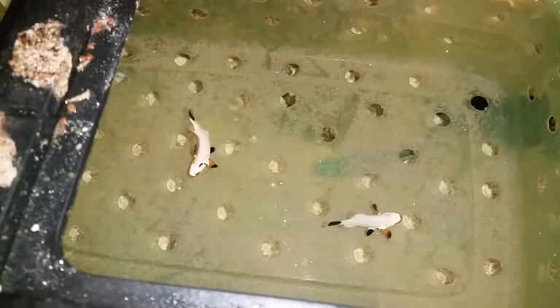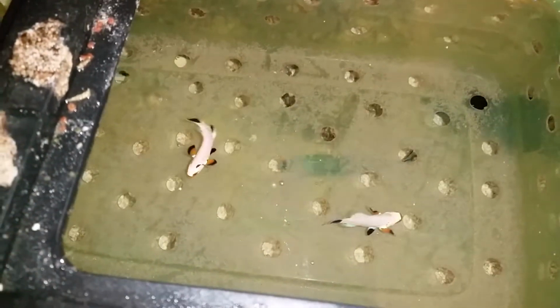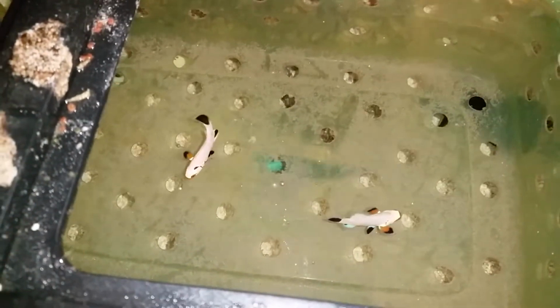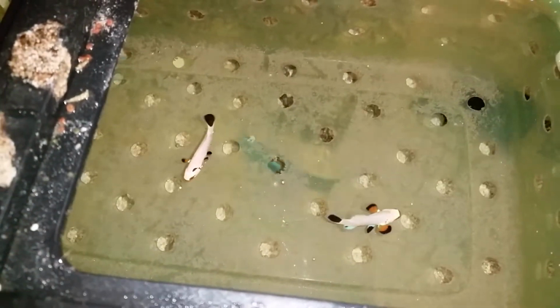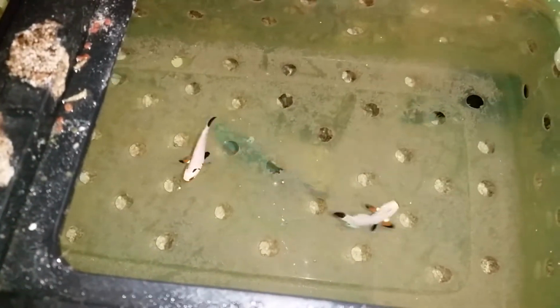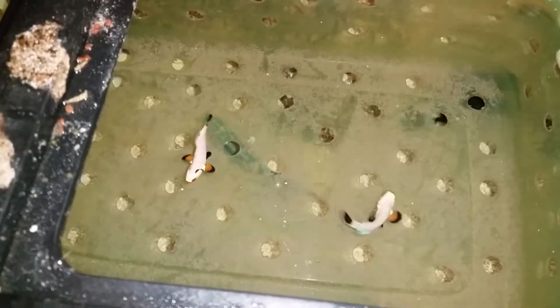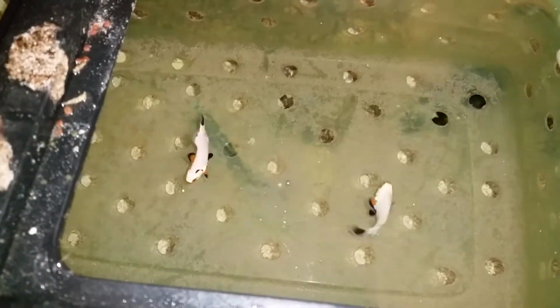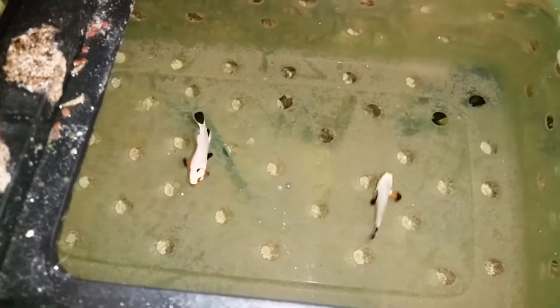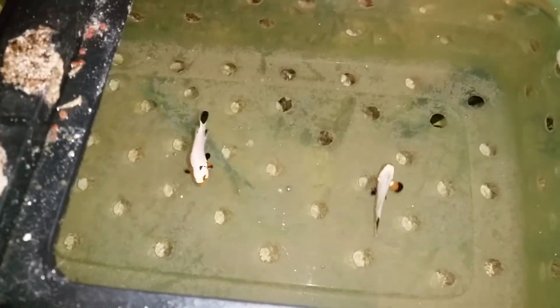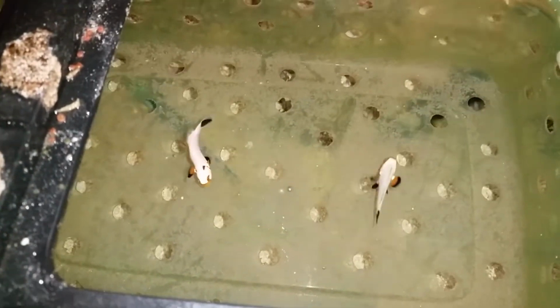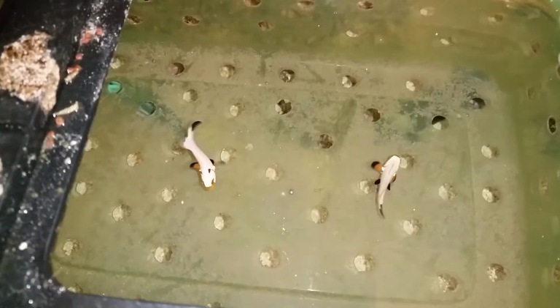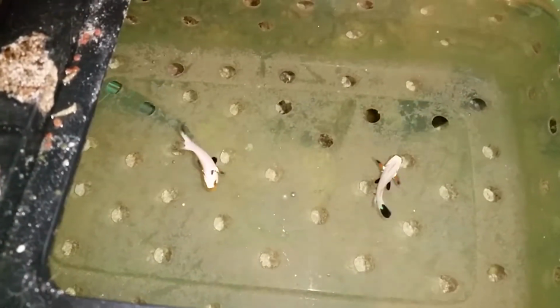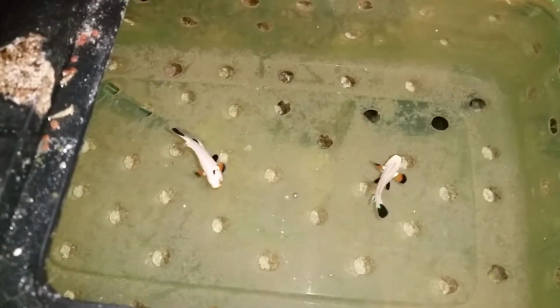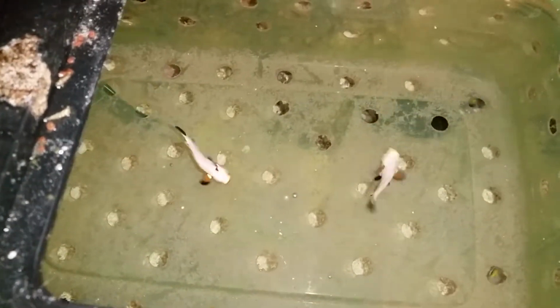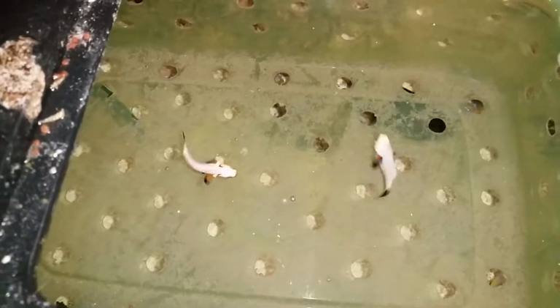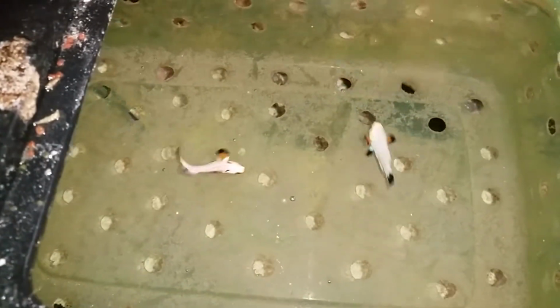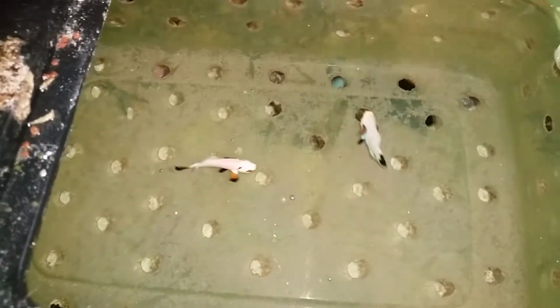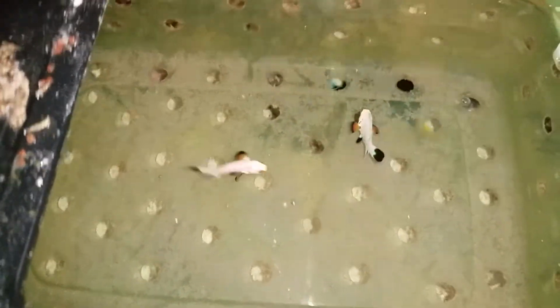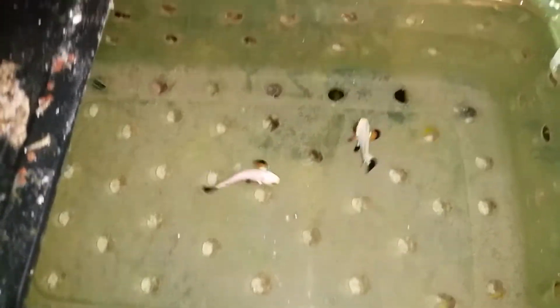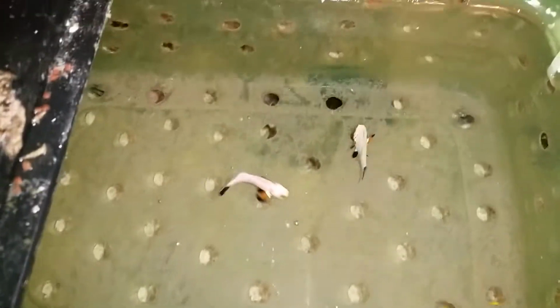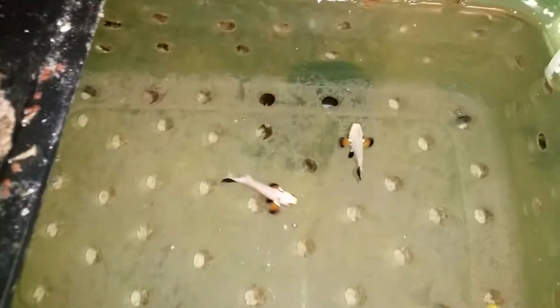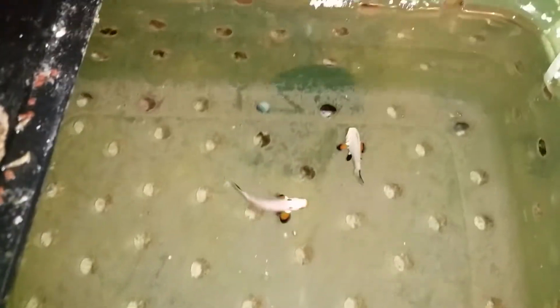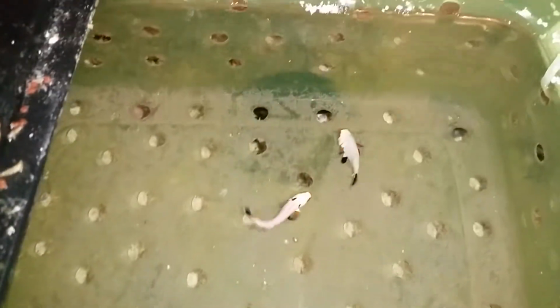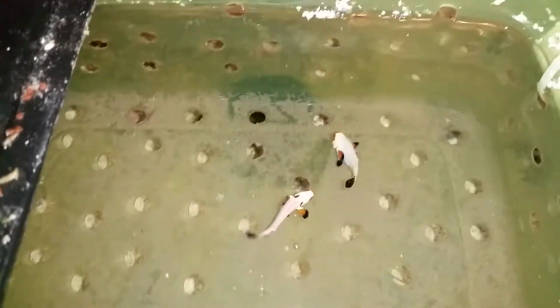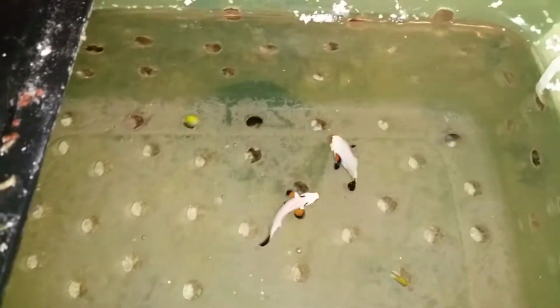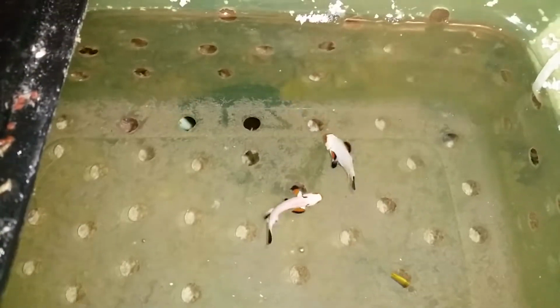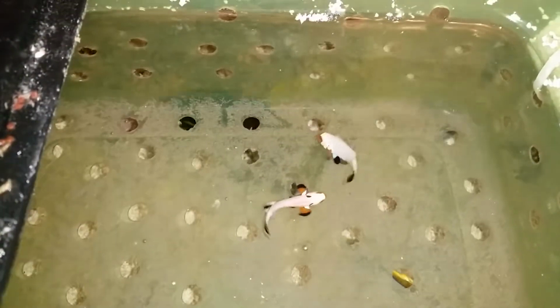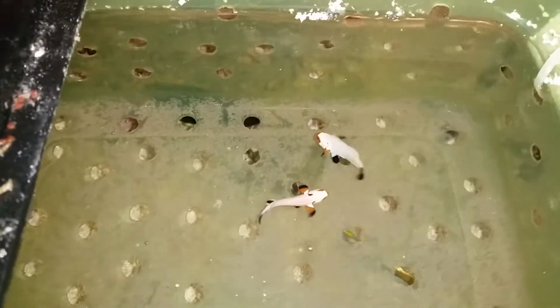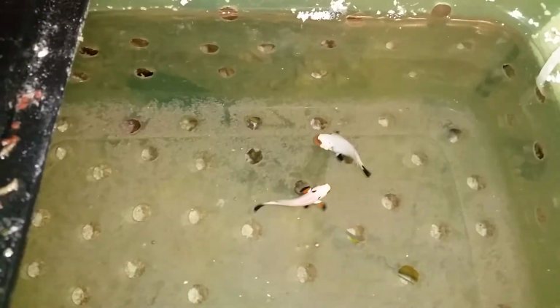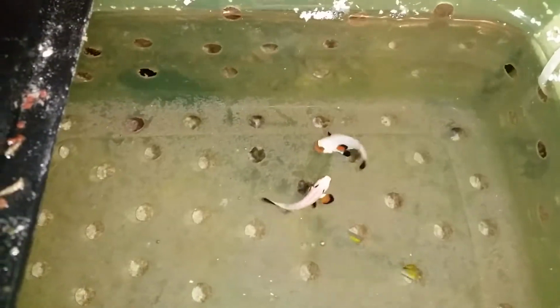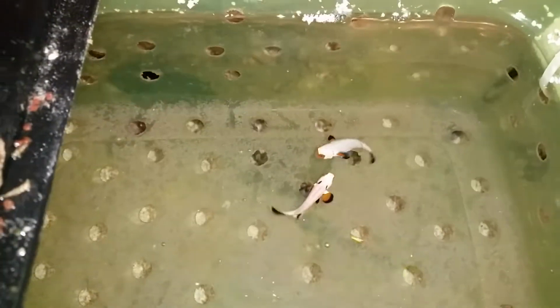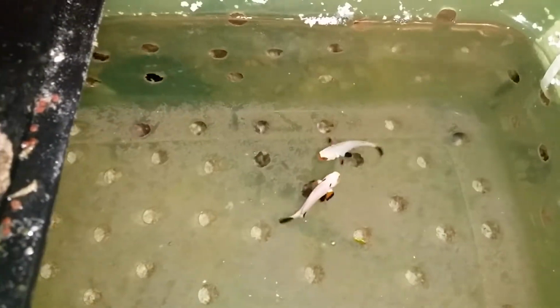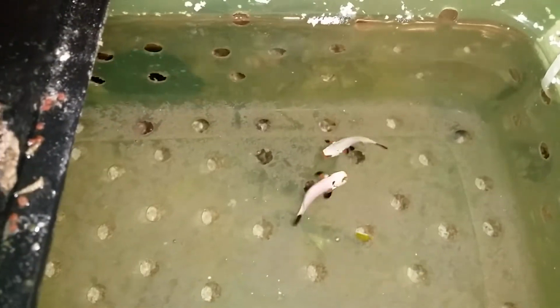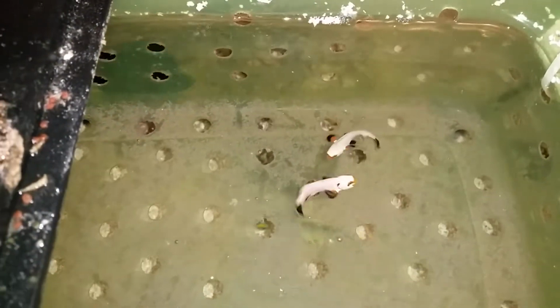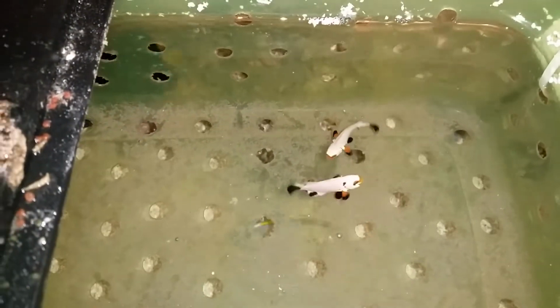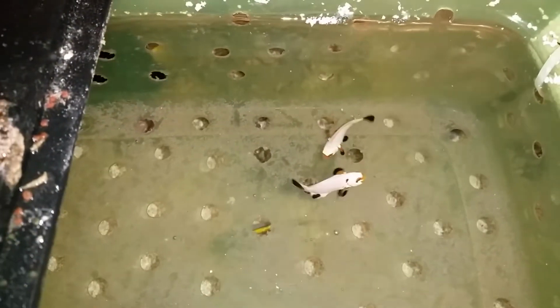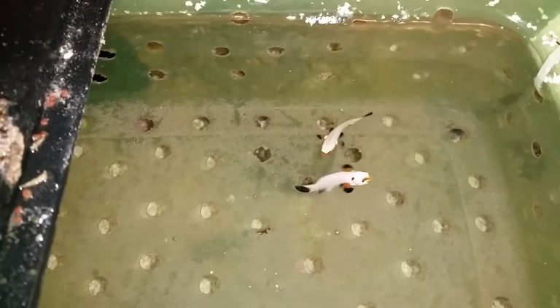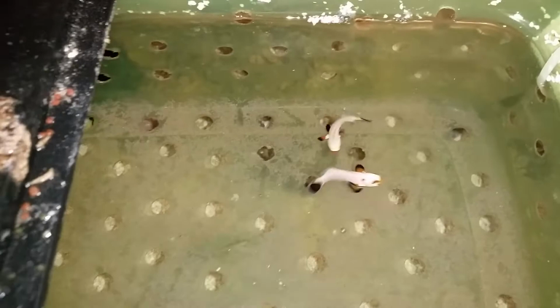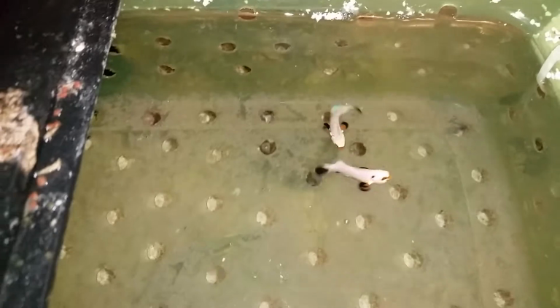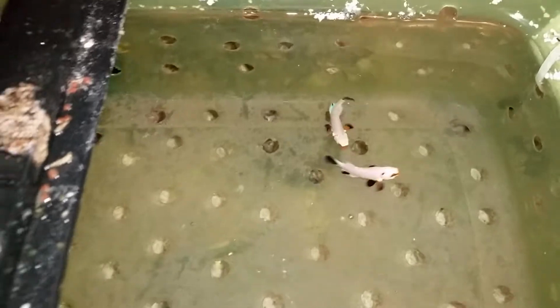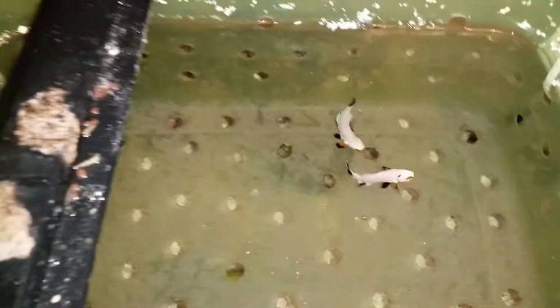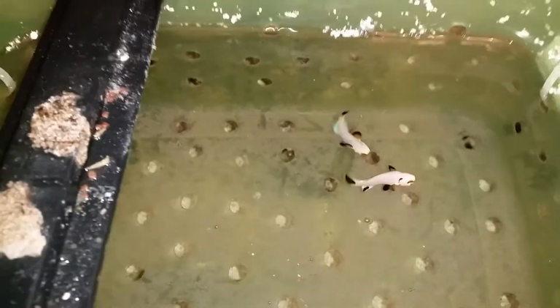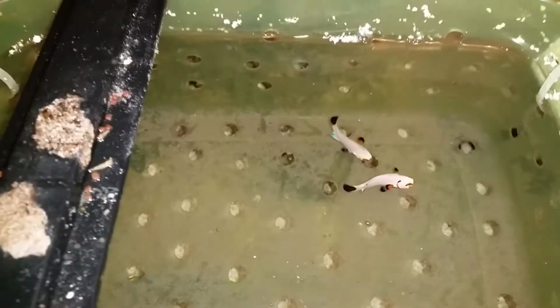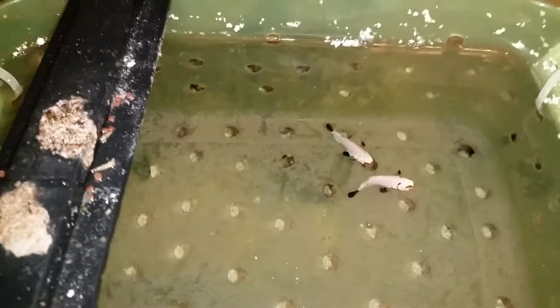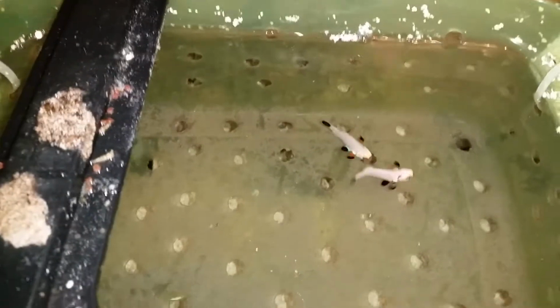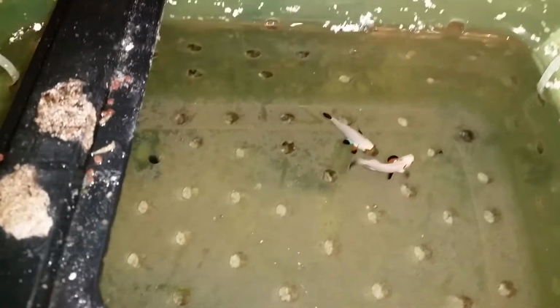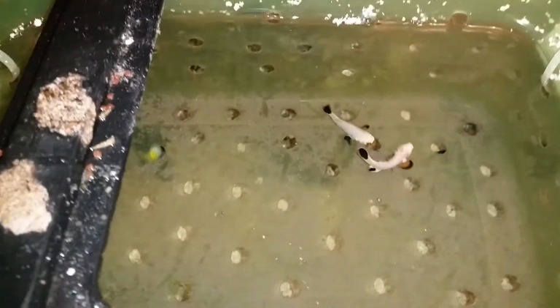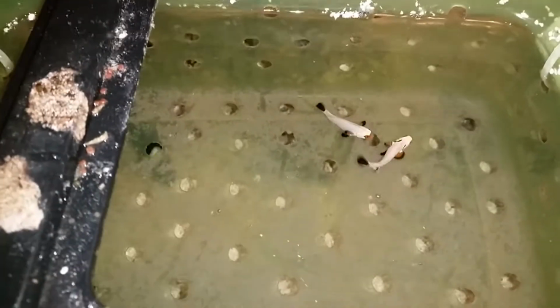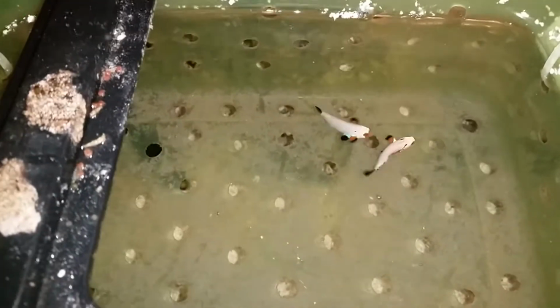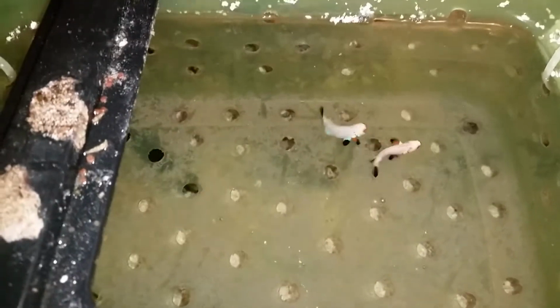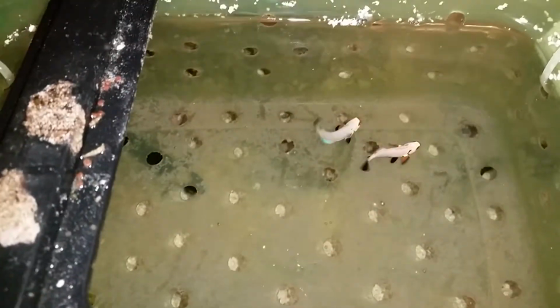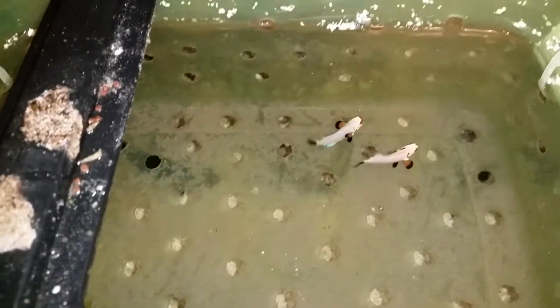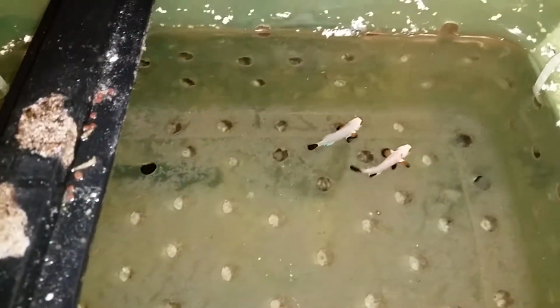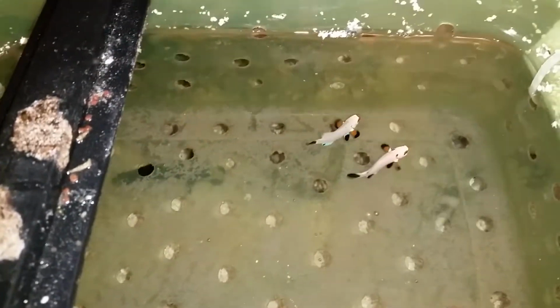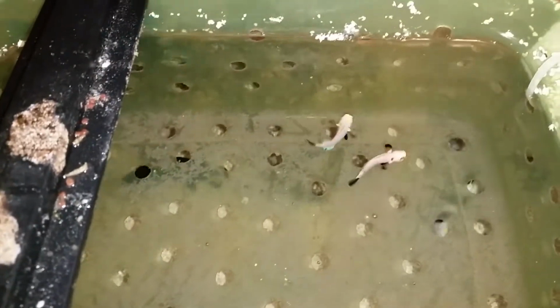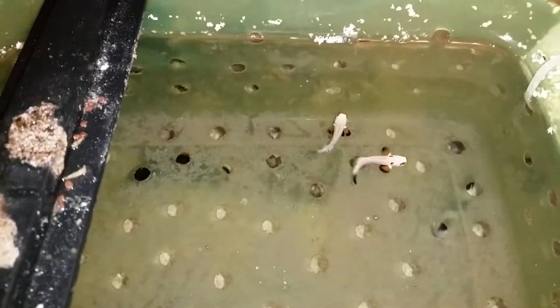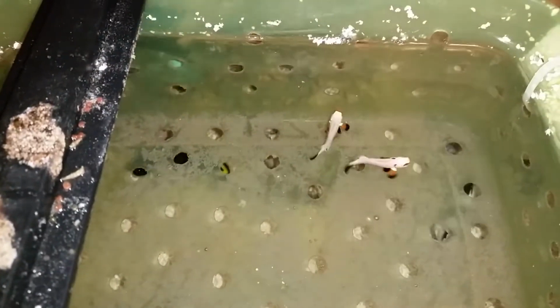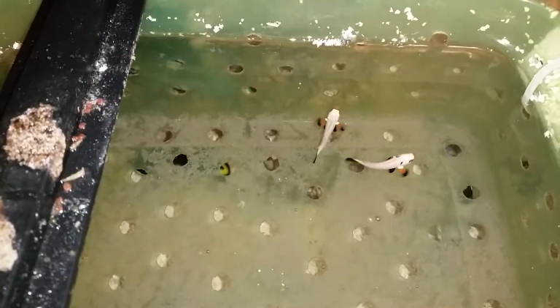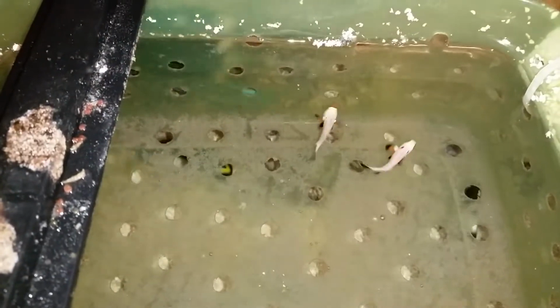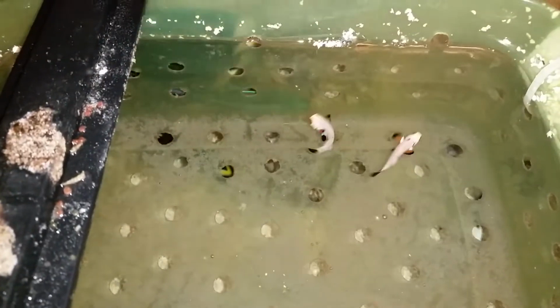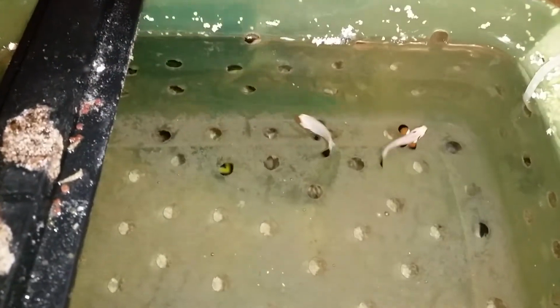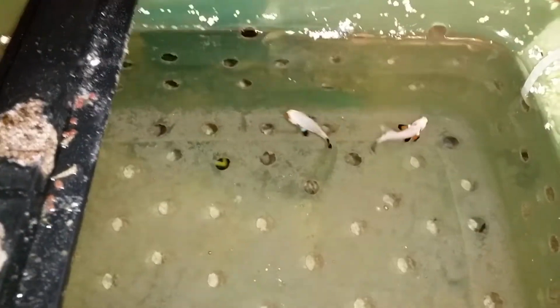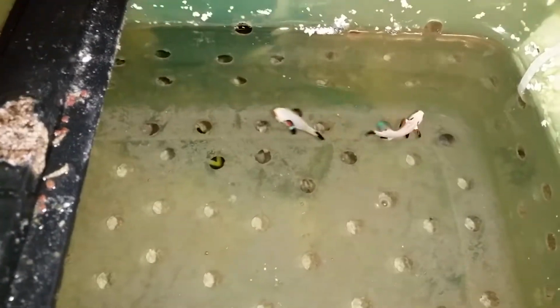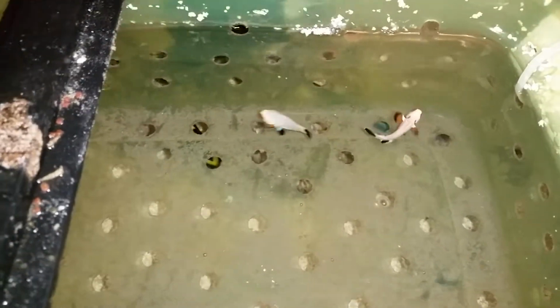Hello everyone, how are you doing? It's Edwin, The Reef Corner. A second pair of Wyoming White for sale, also about an inch and three quarters.